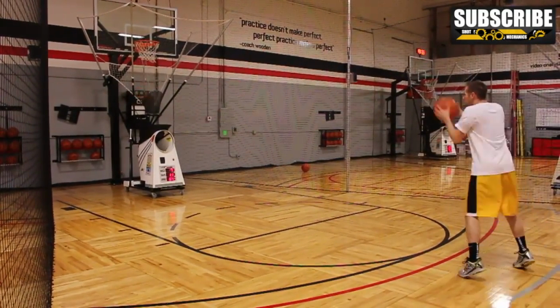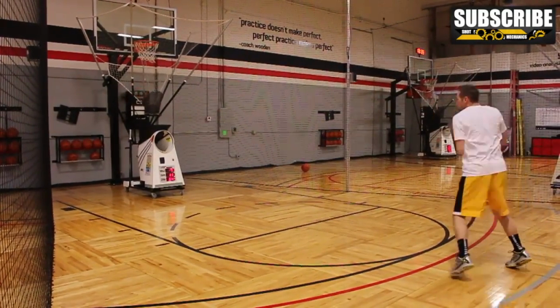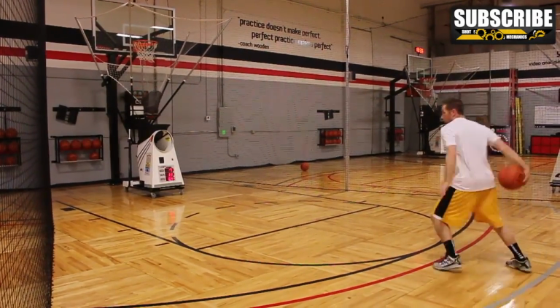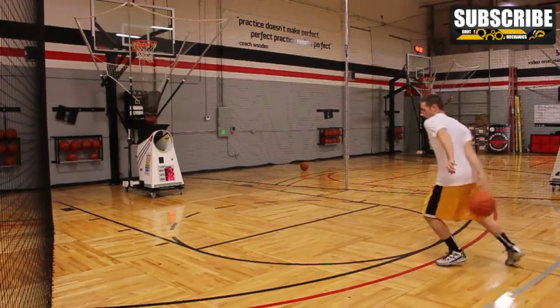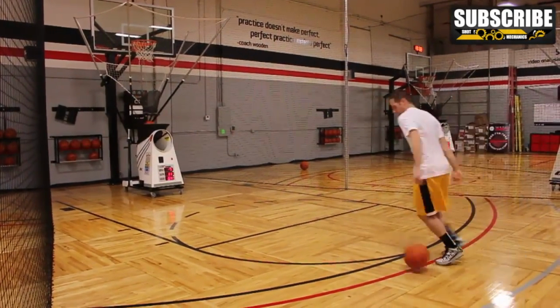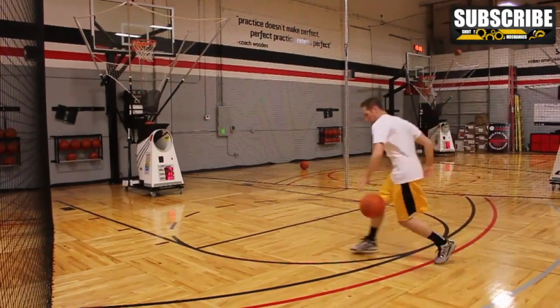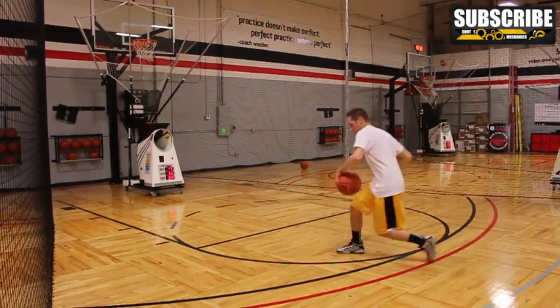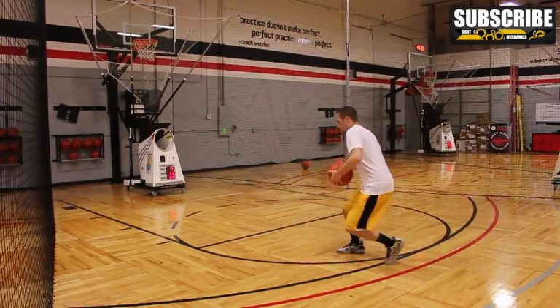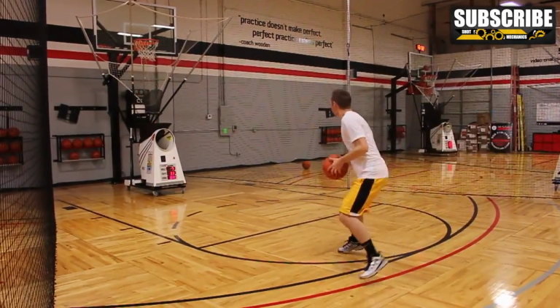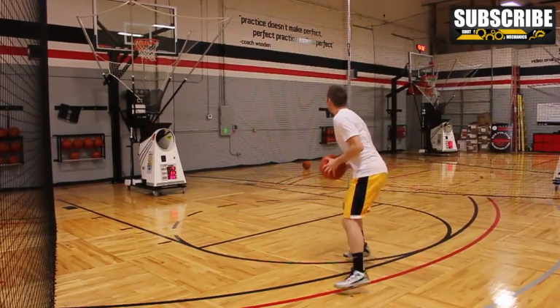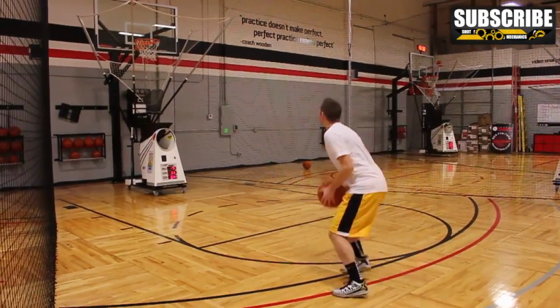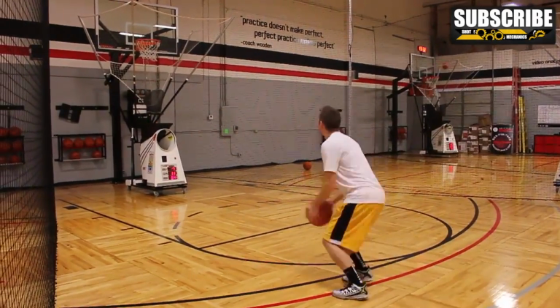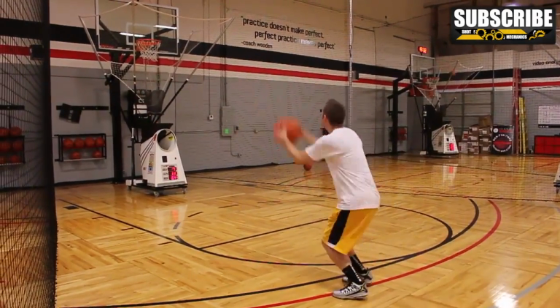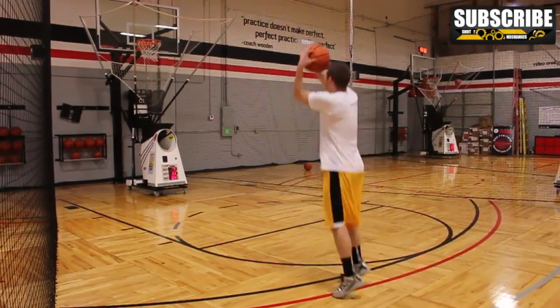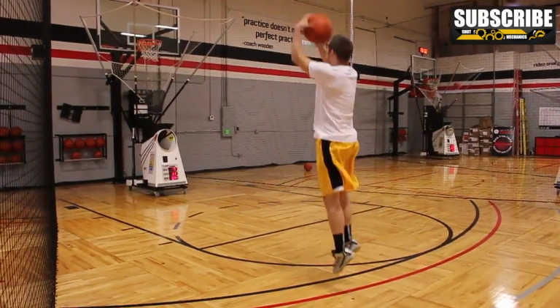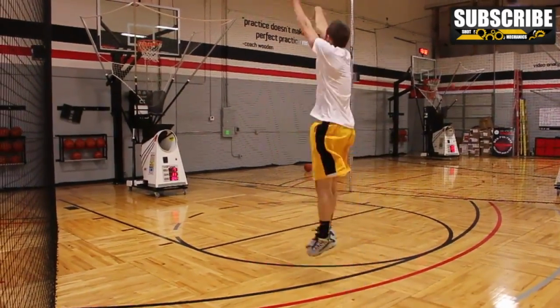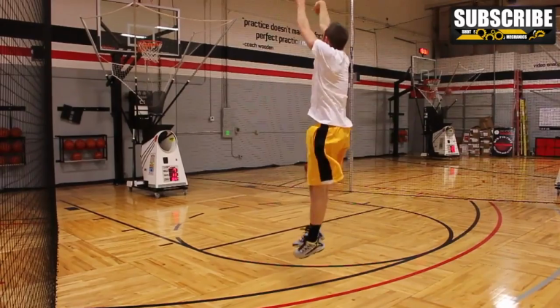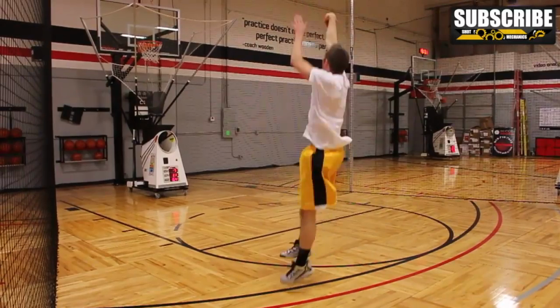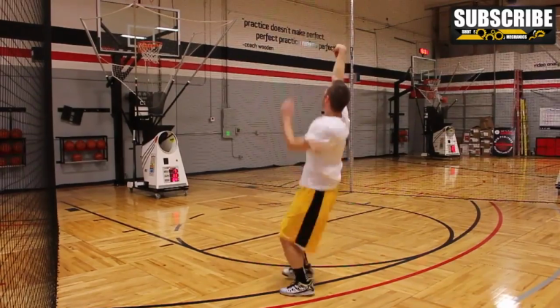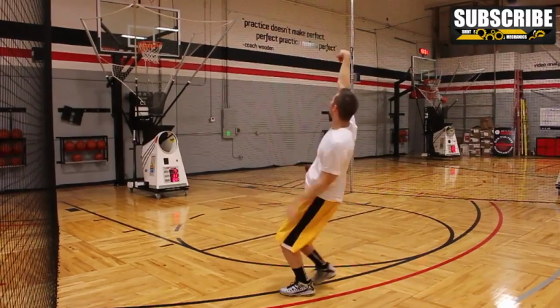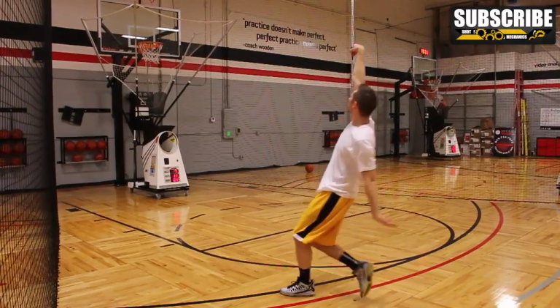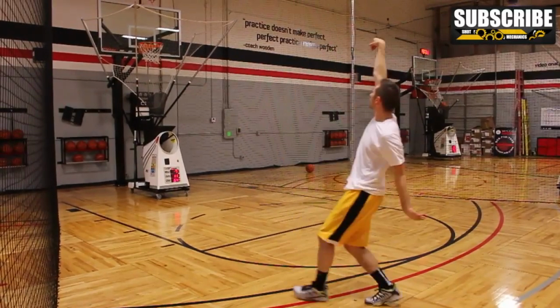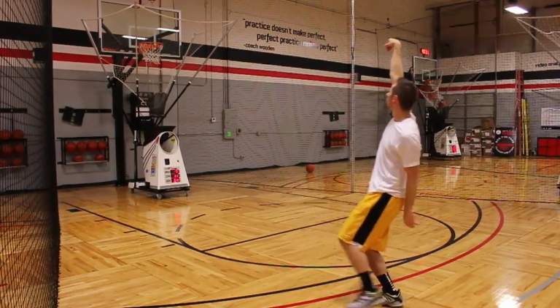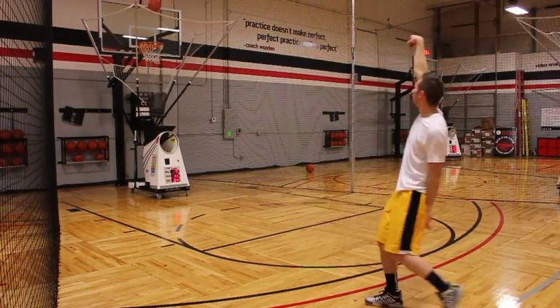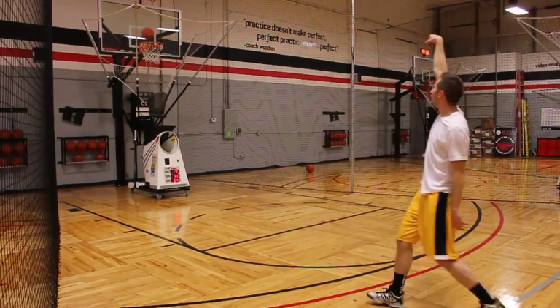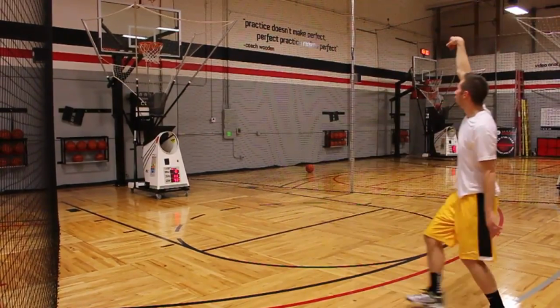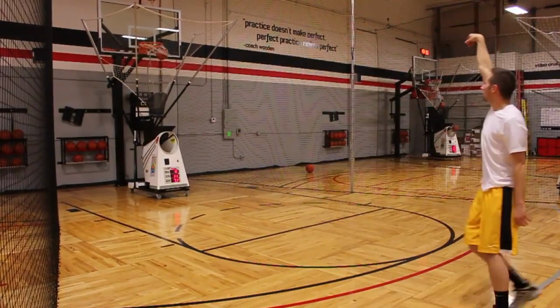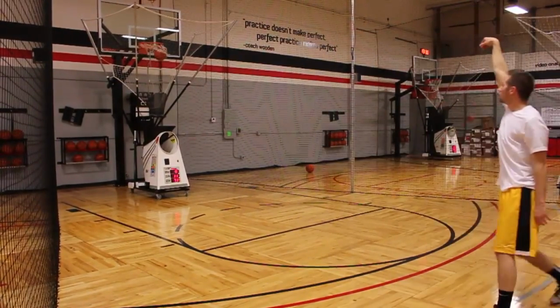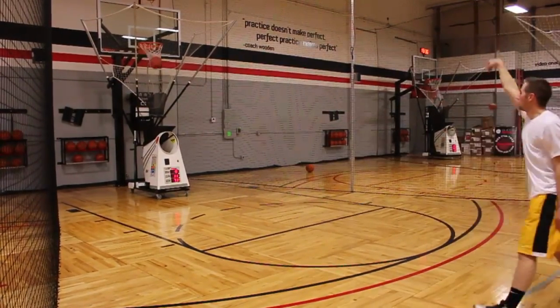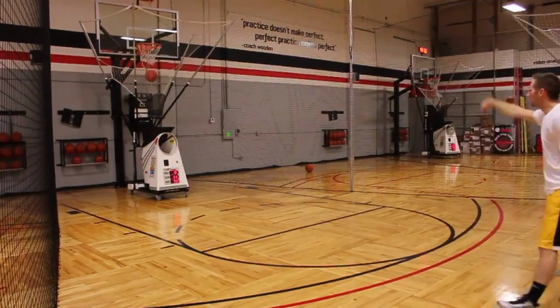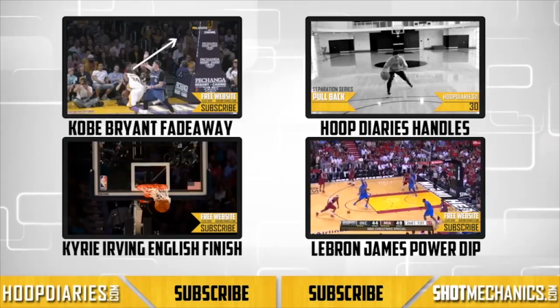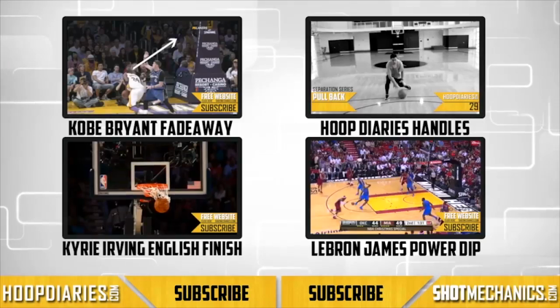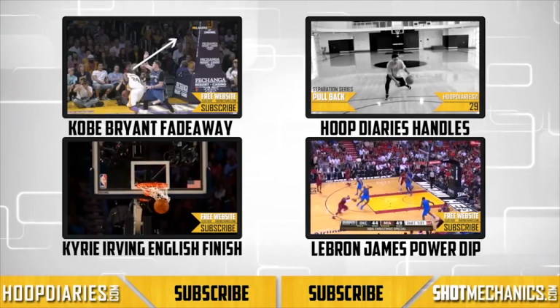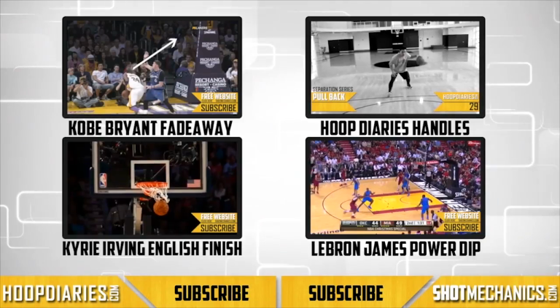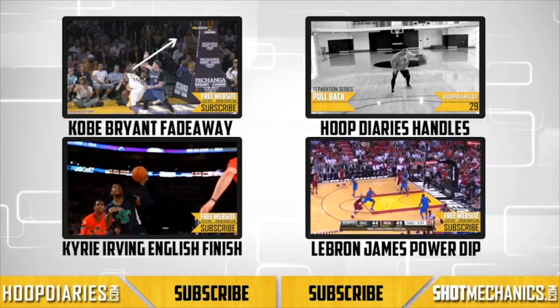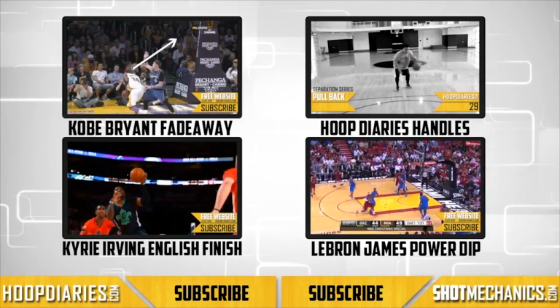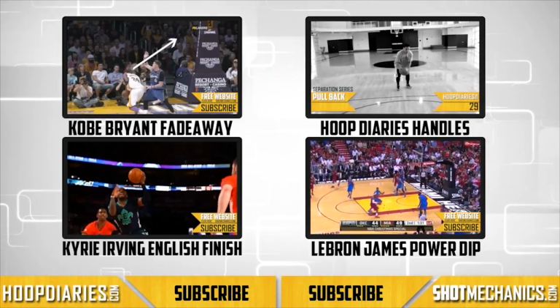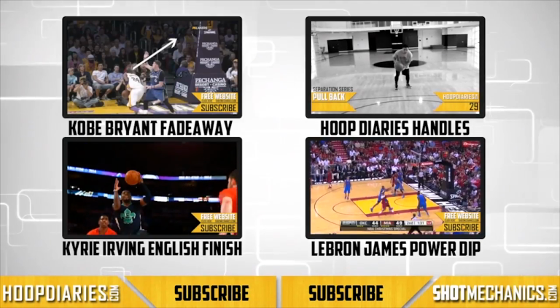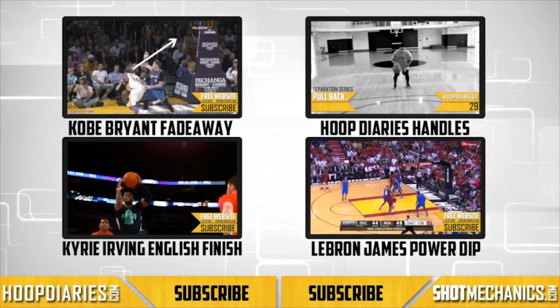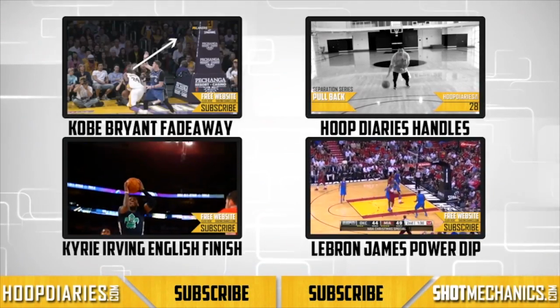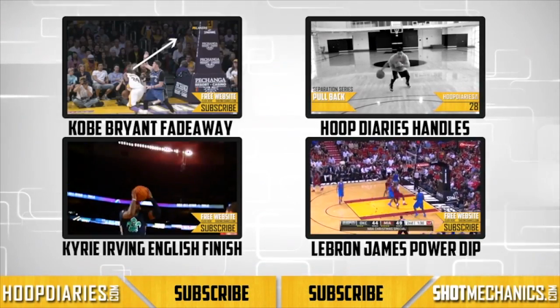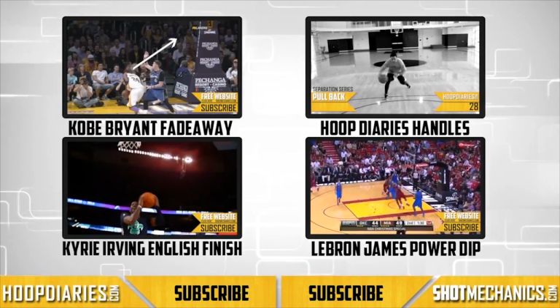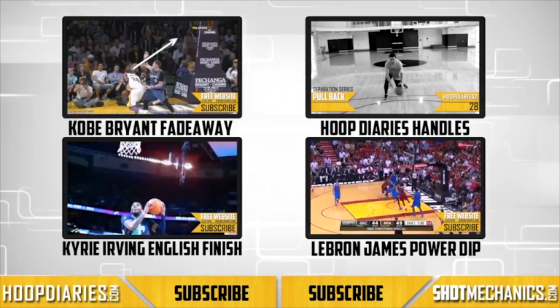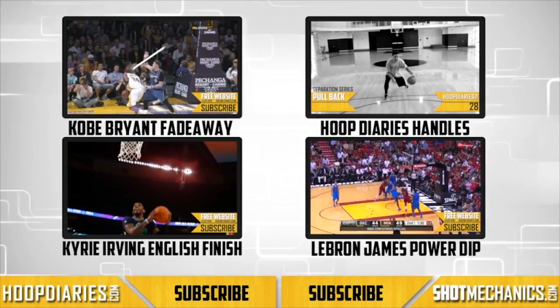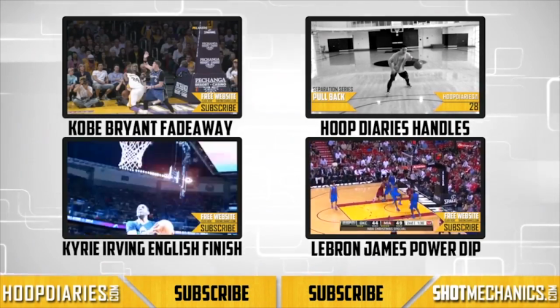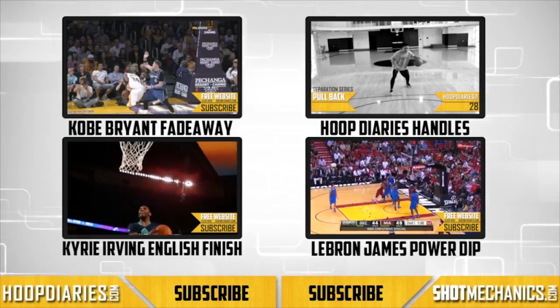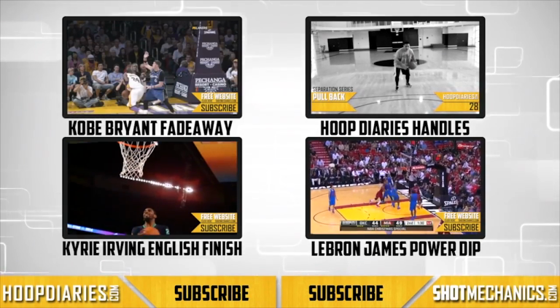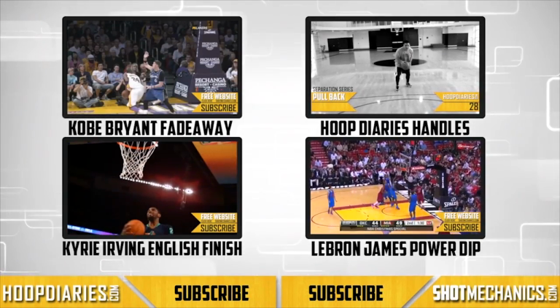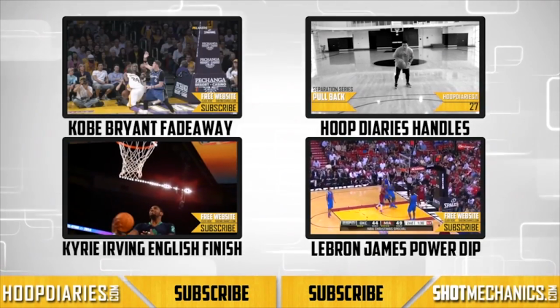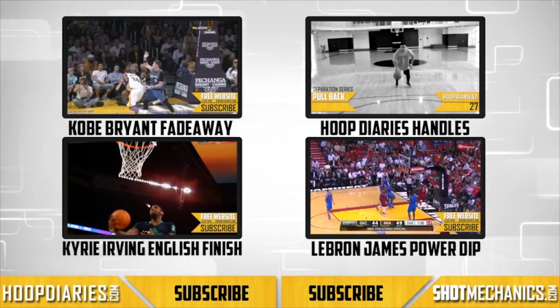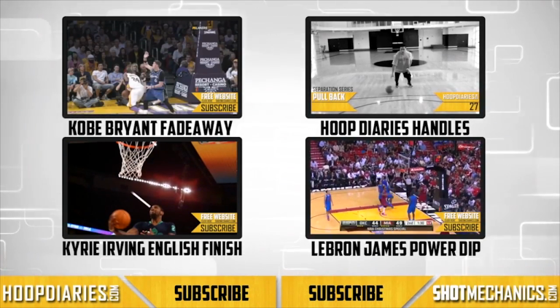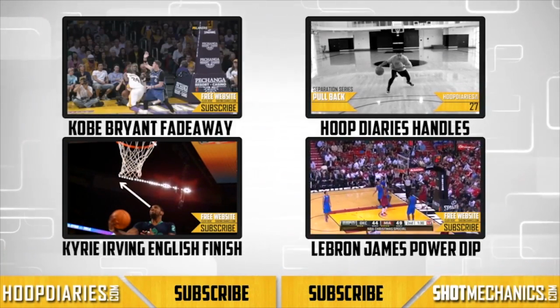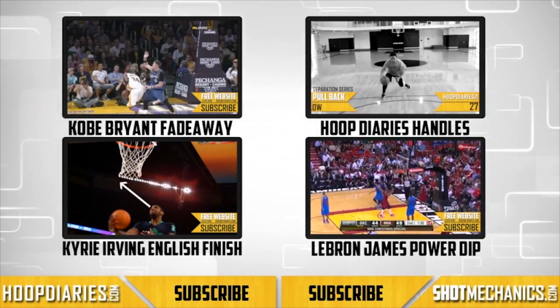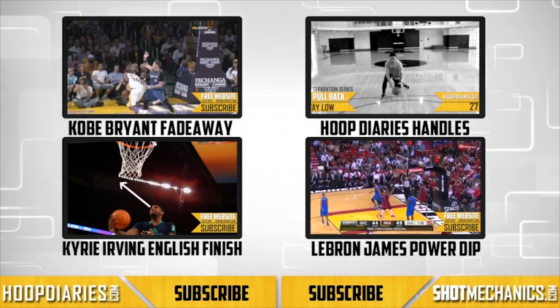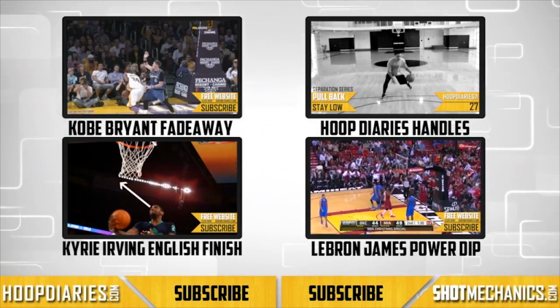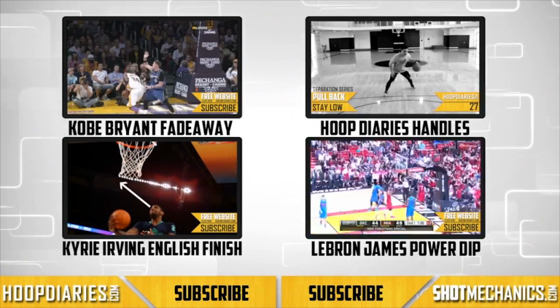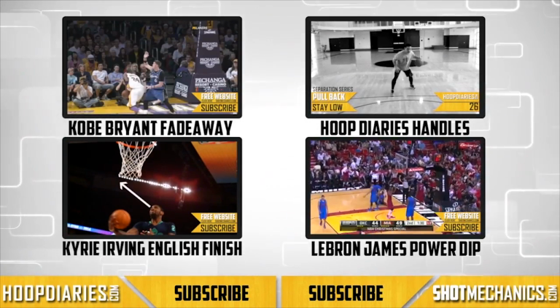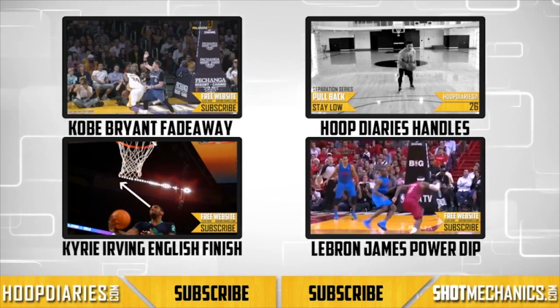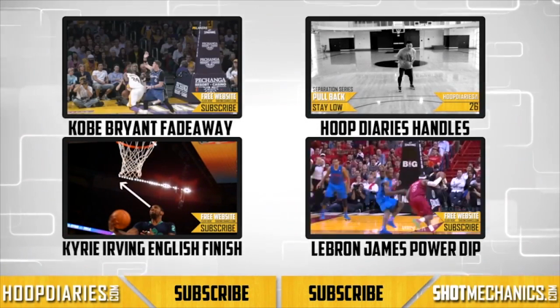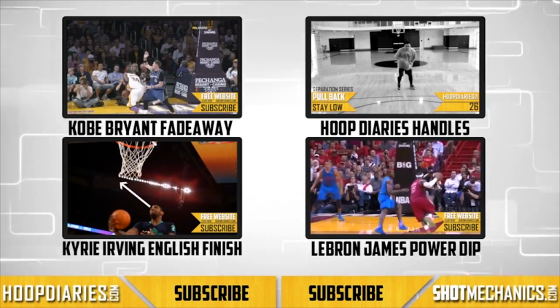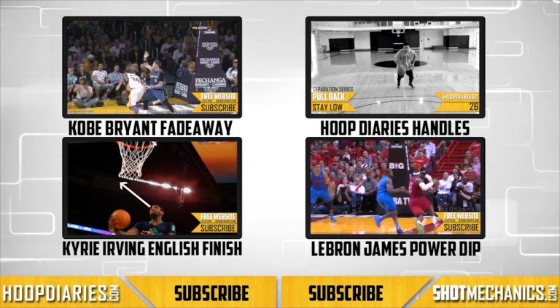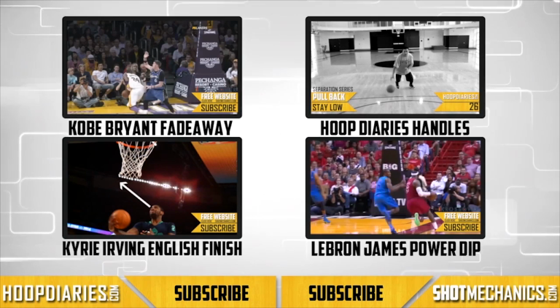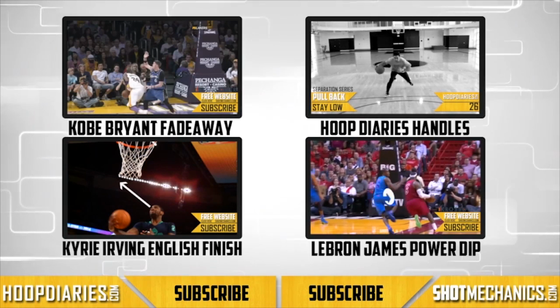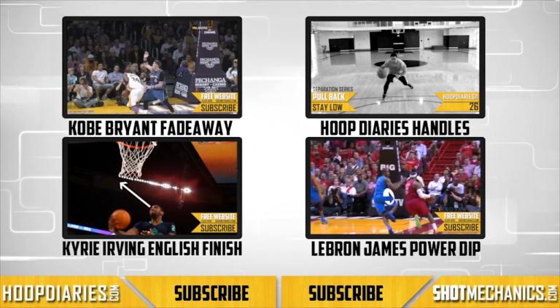Once you got it down, thanks for watching. Feel free to help us grow with a like, comment, or a subscription. Again, this is coach Colin Castella and I appreciate y'all. Just can't get enough shot mechanics — click one of the four videos above to keep watching.